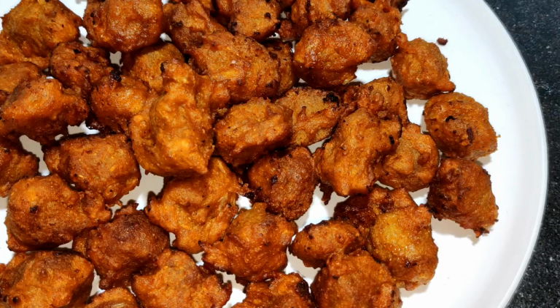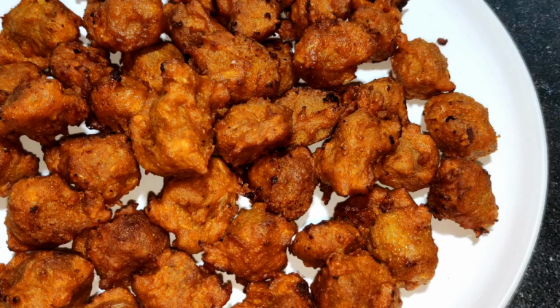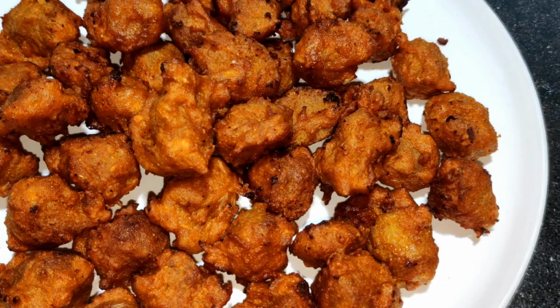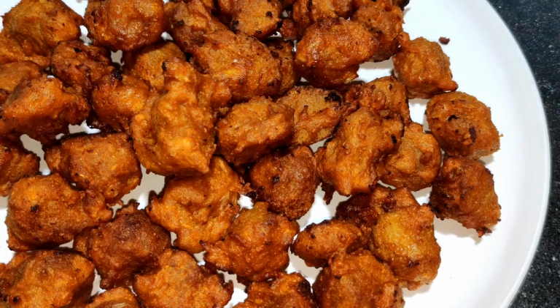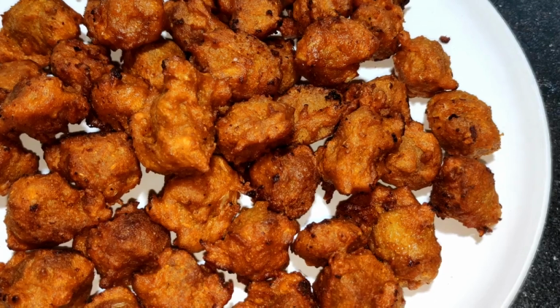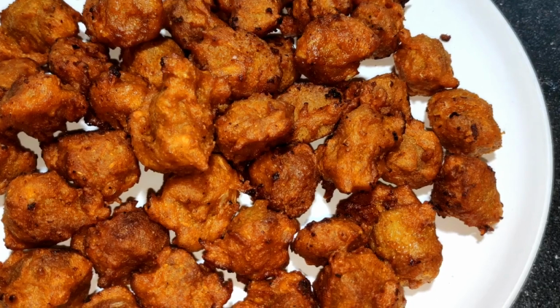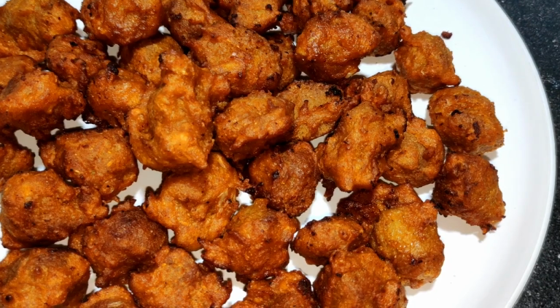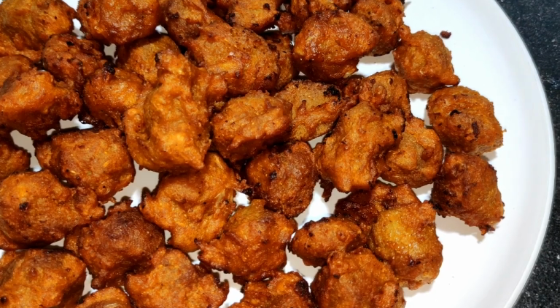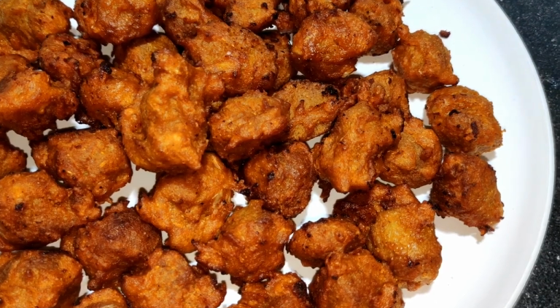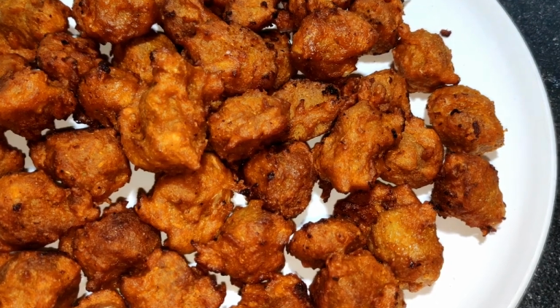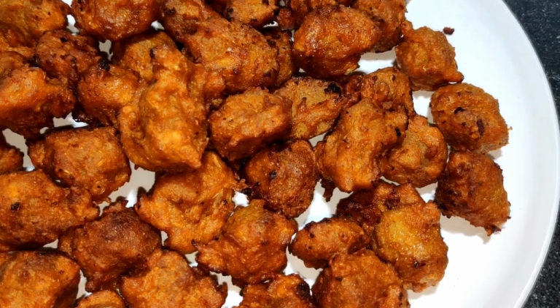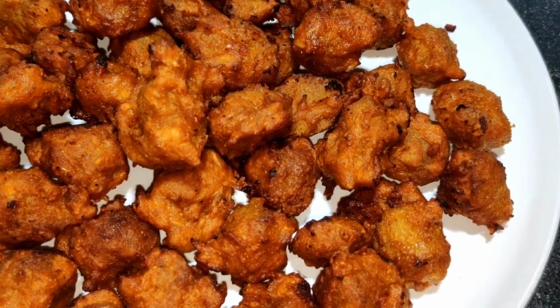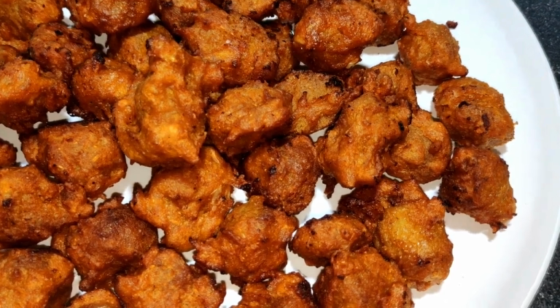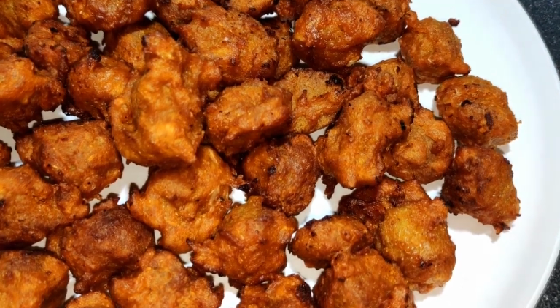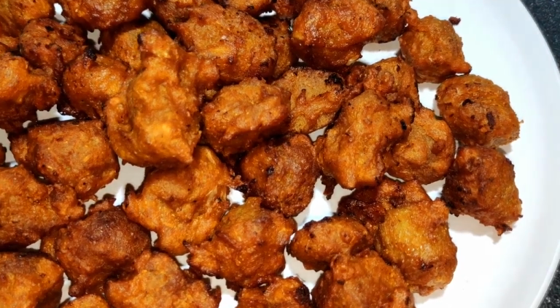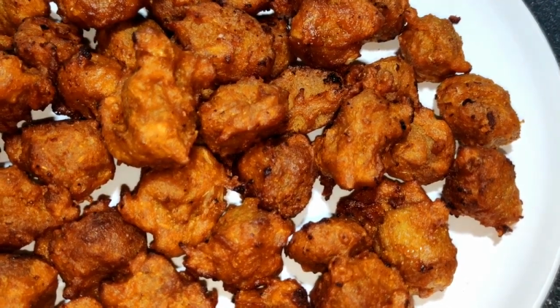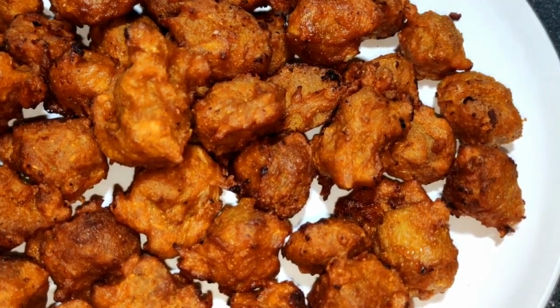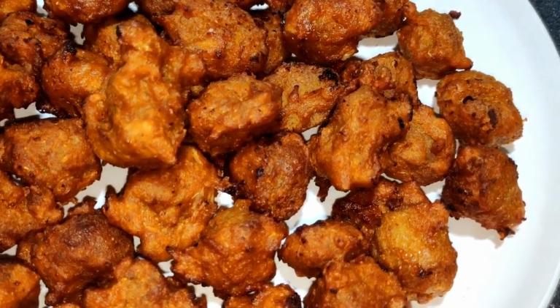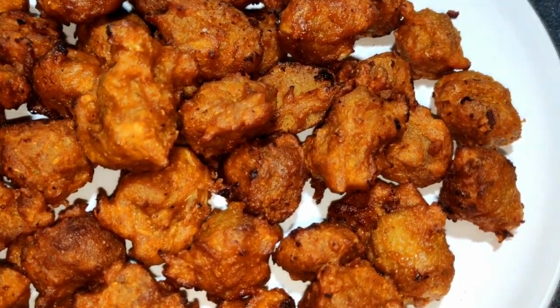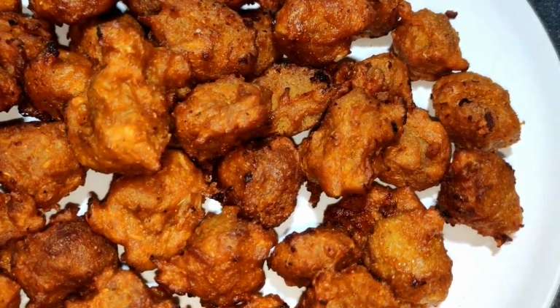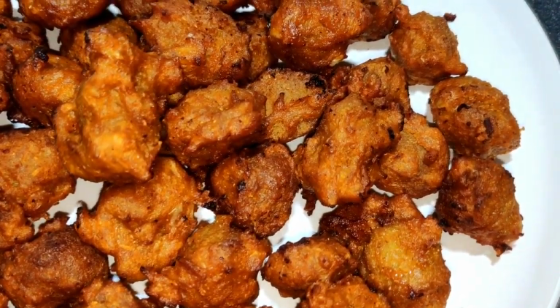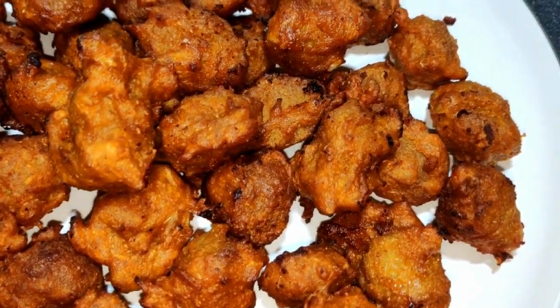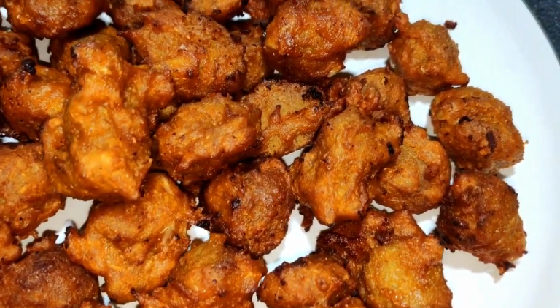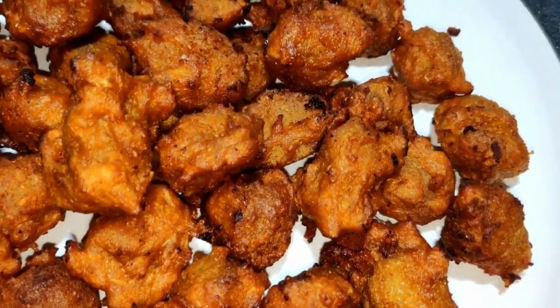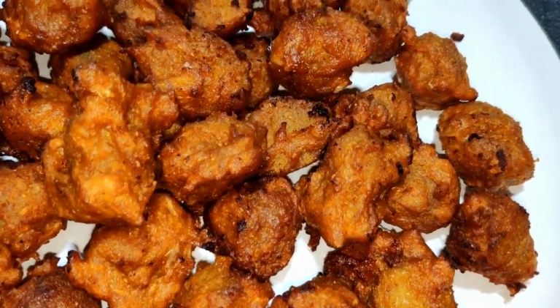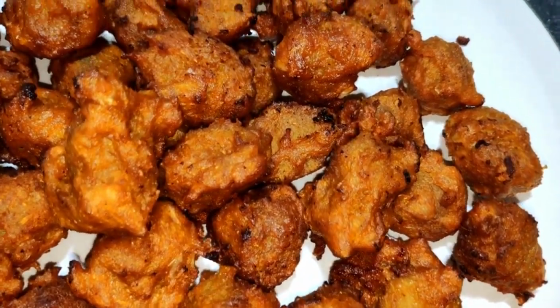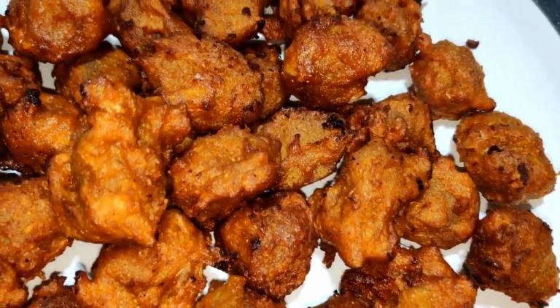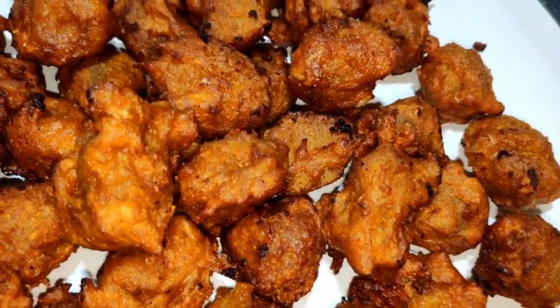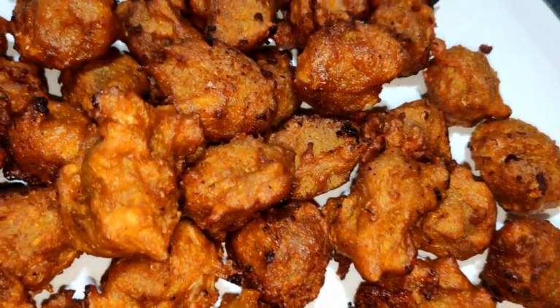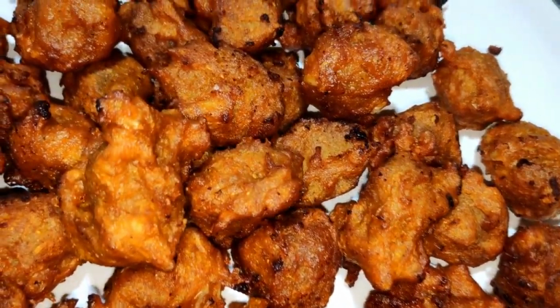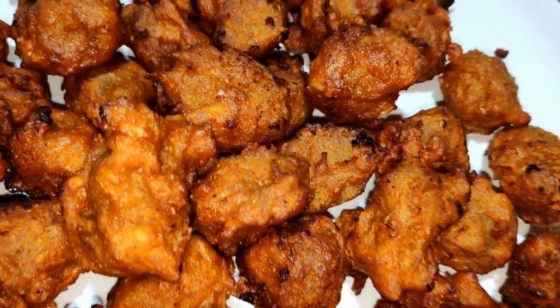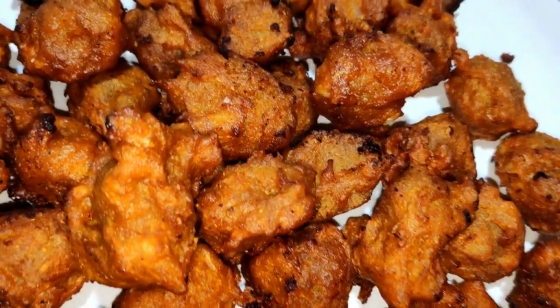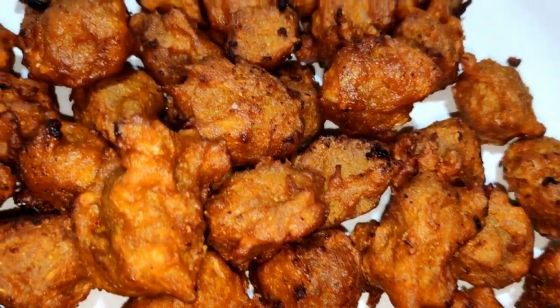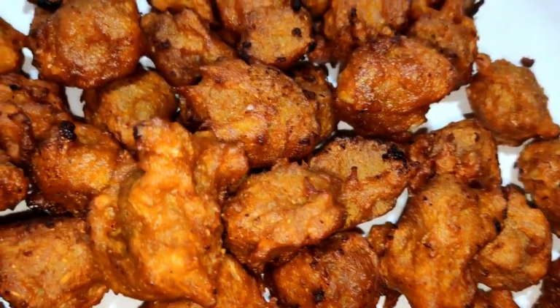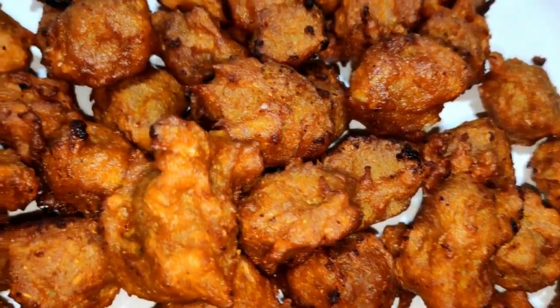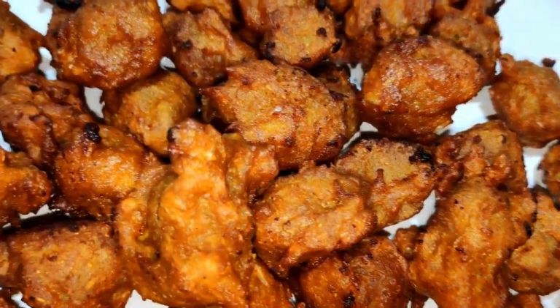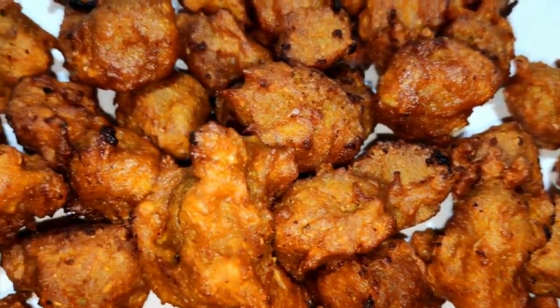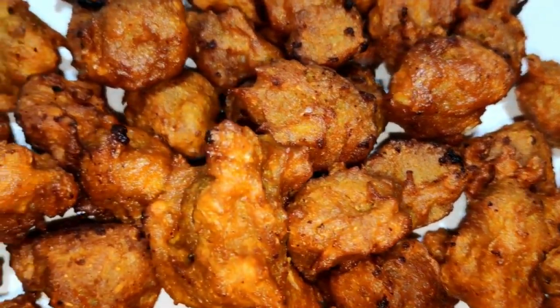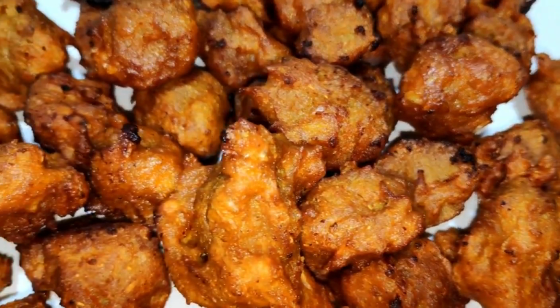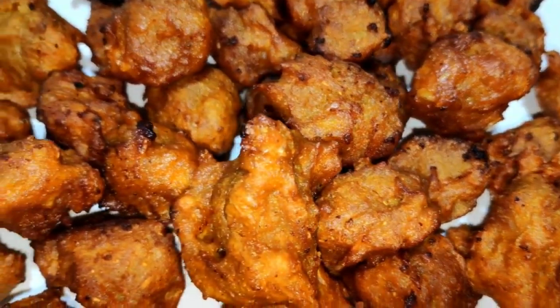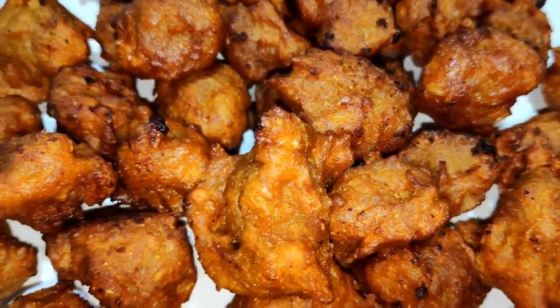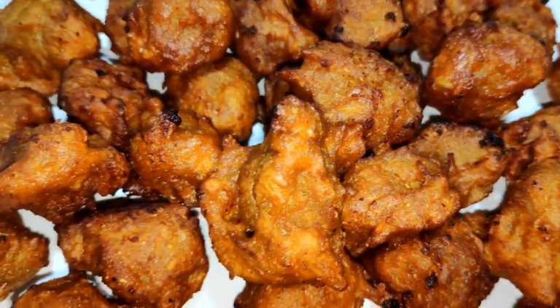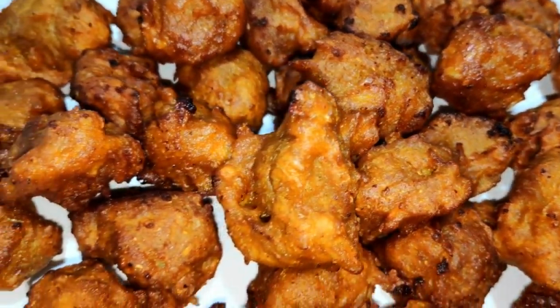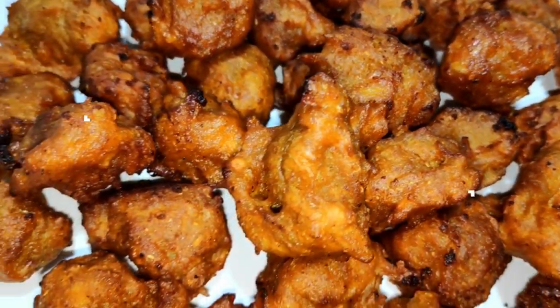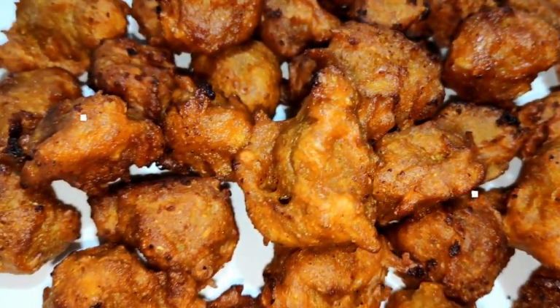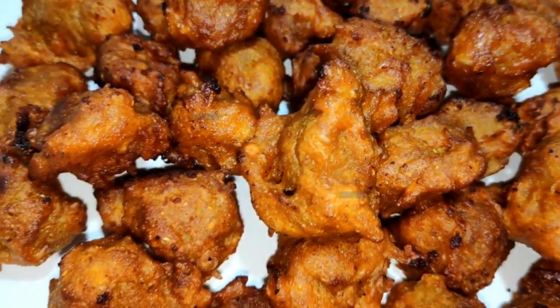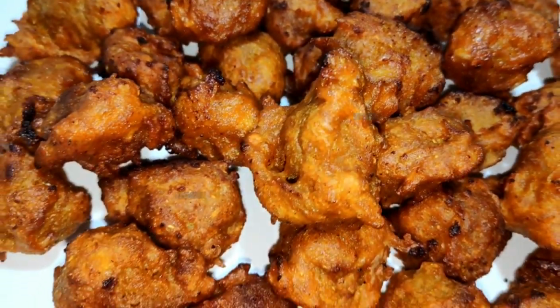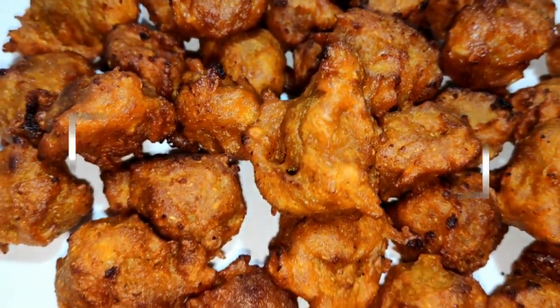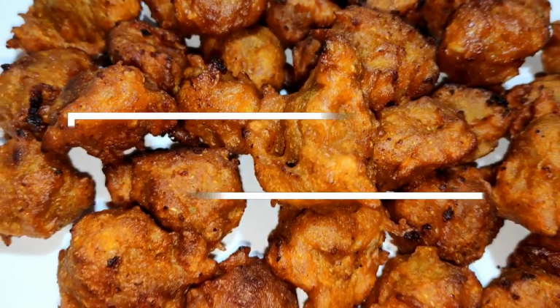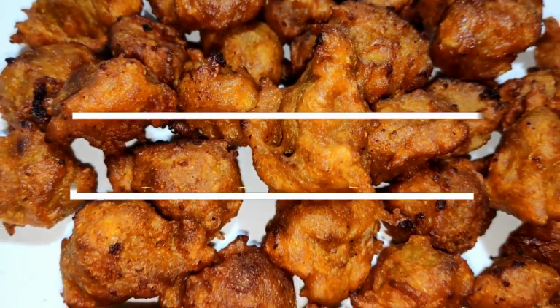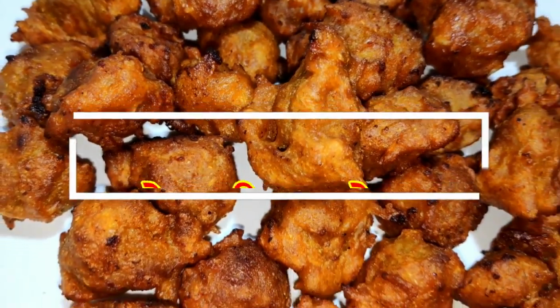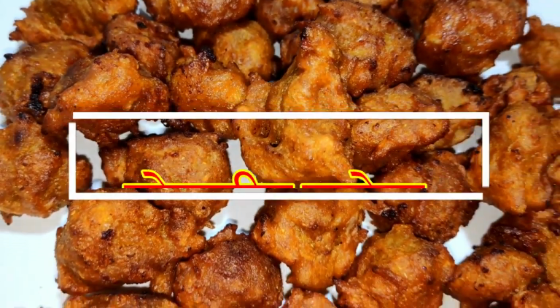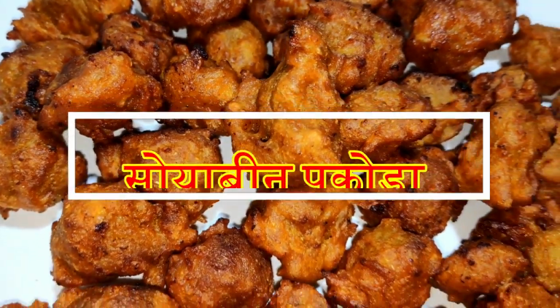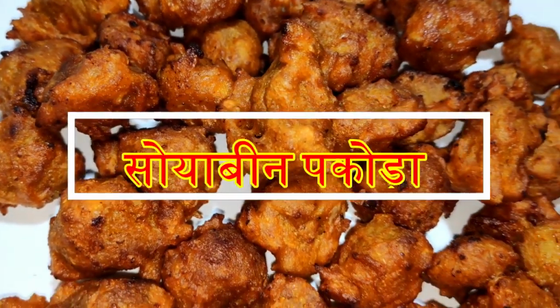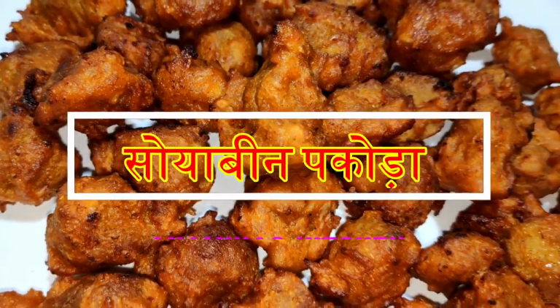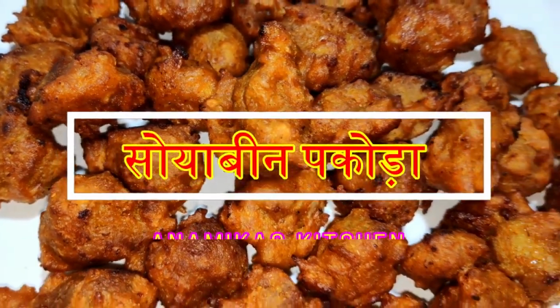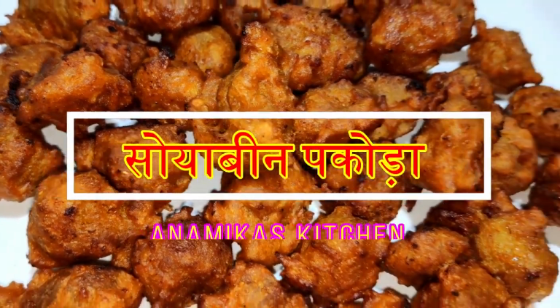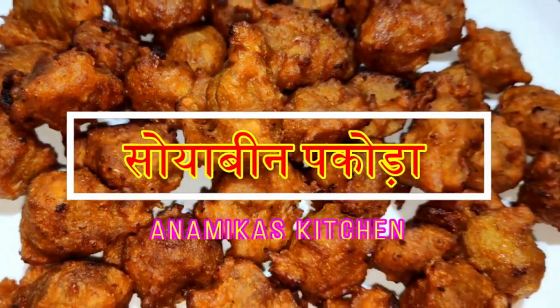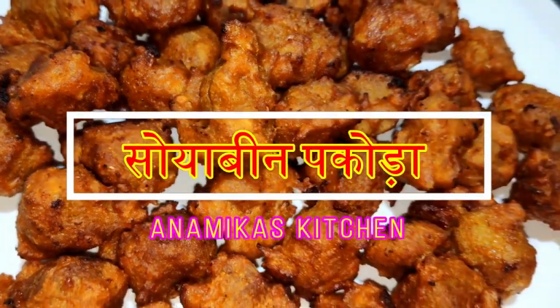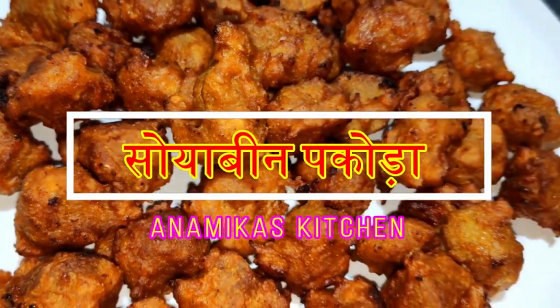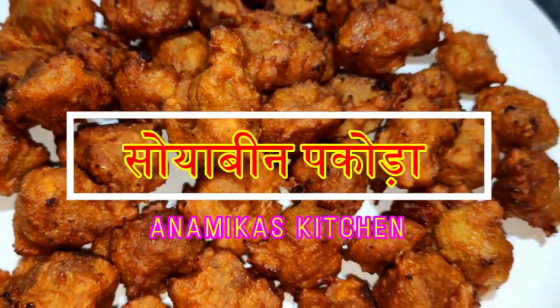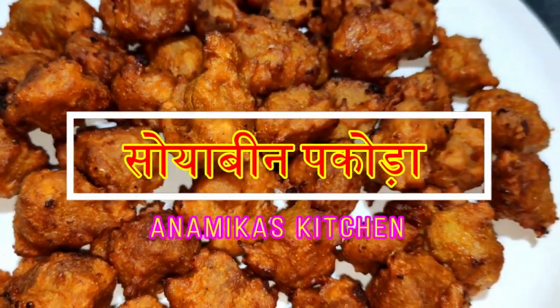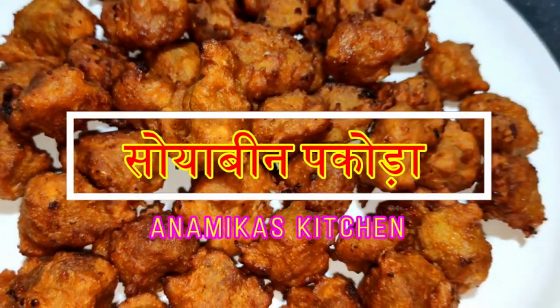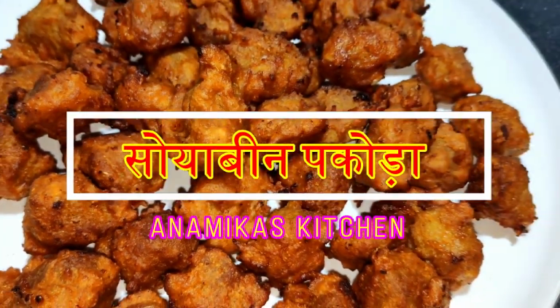Hello friends, I am Anamika and welcome to my kitchen. Today I am going to make a recipe for soya bean.